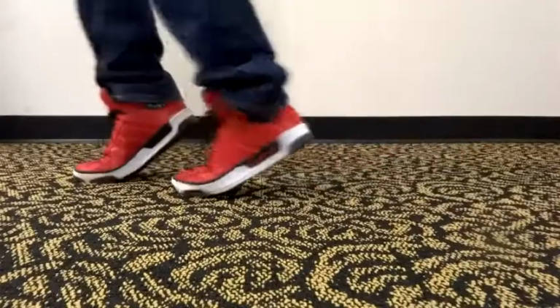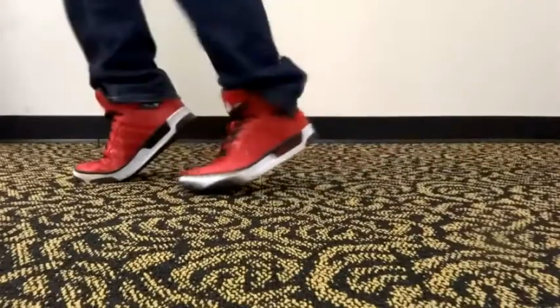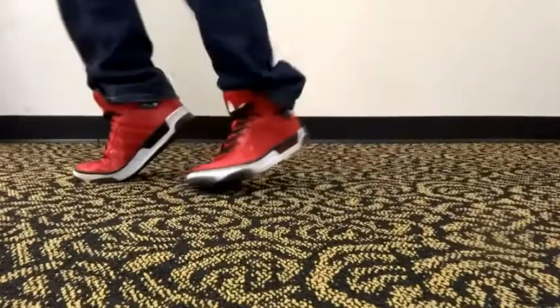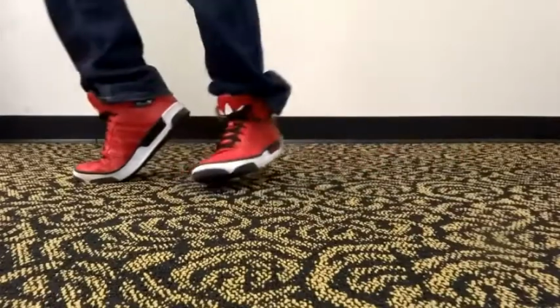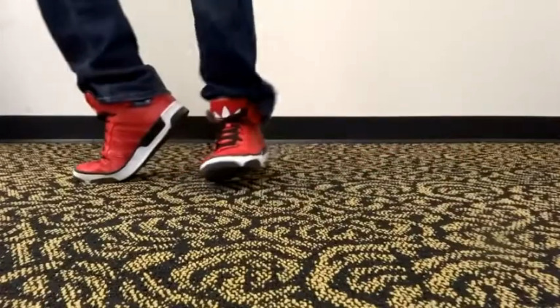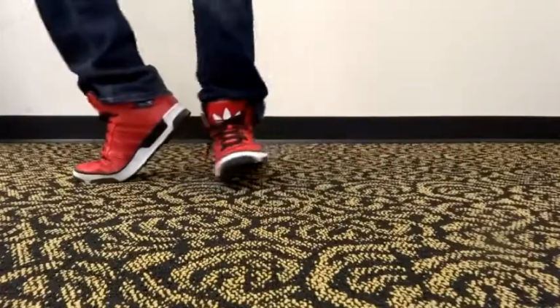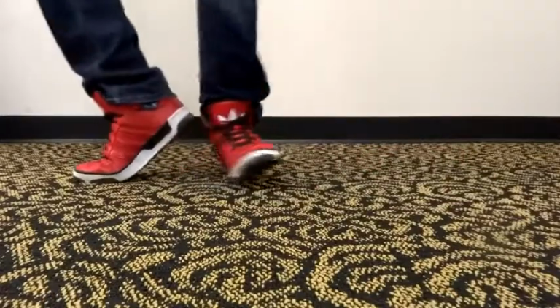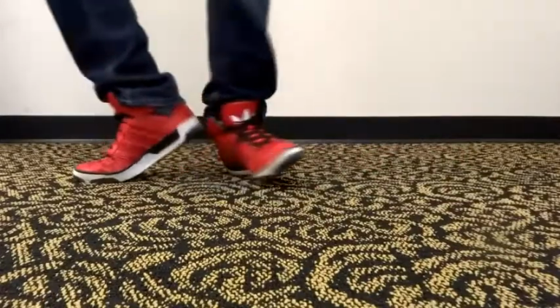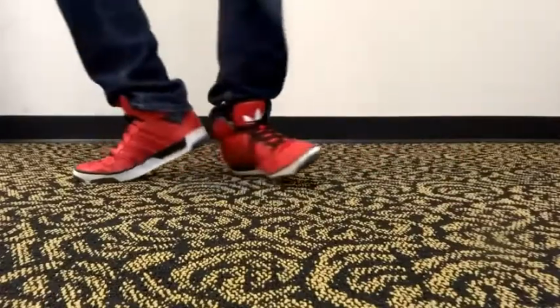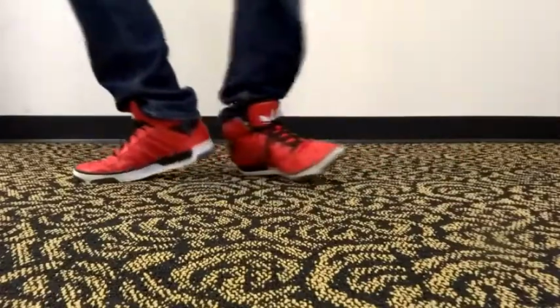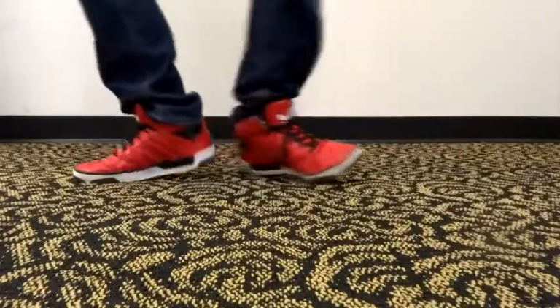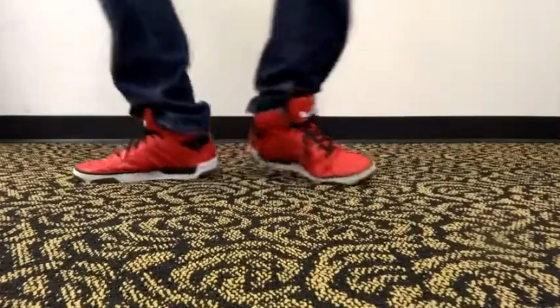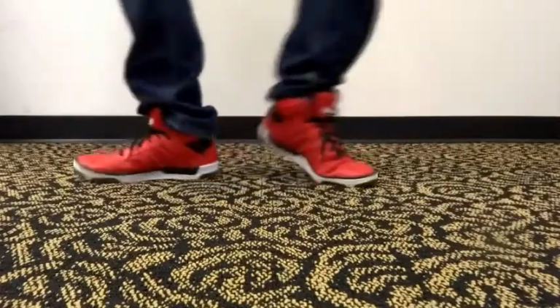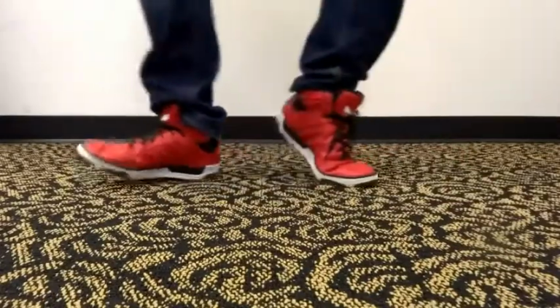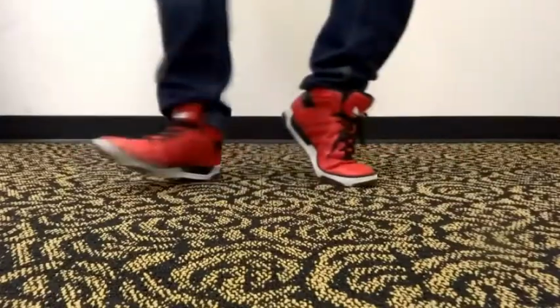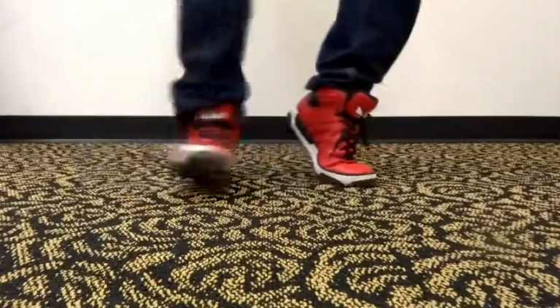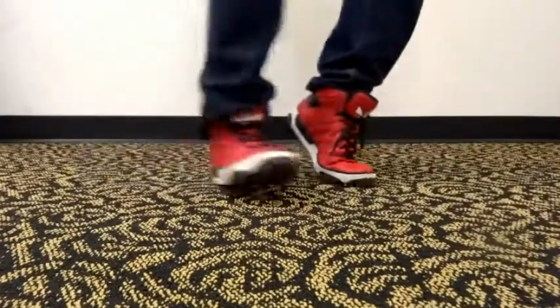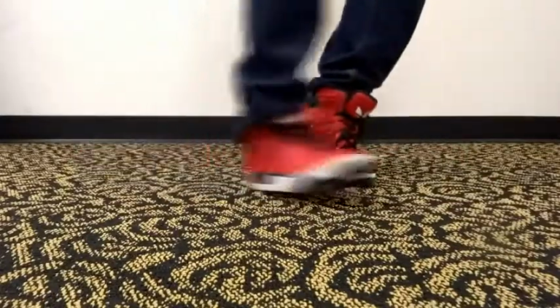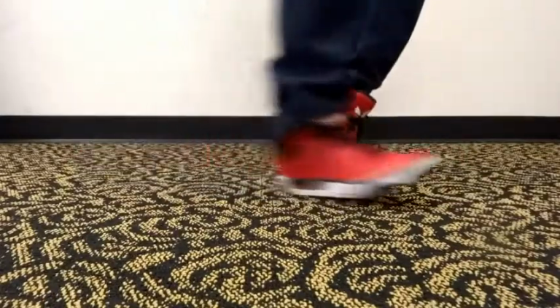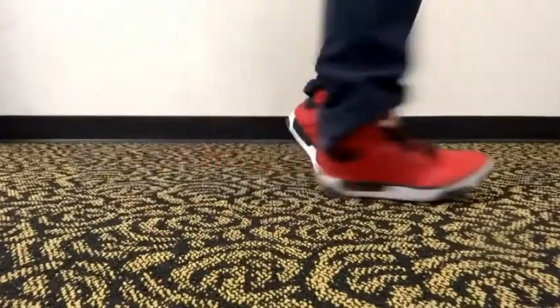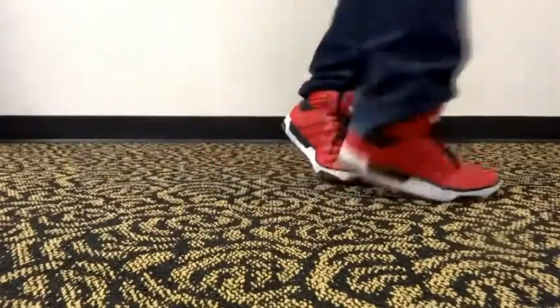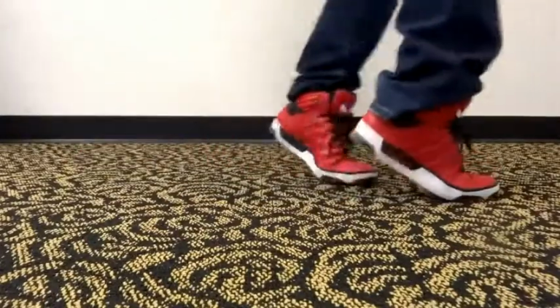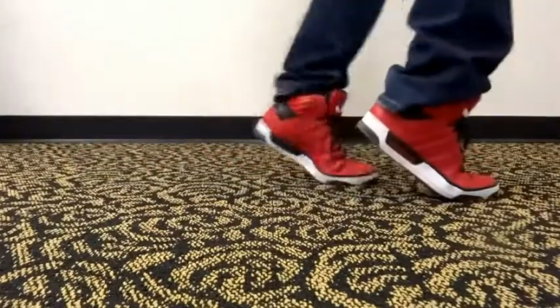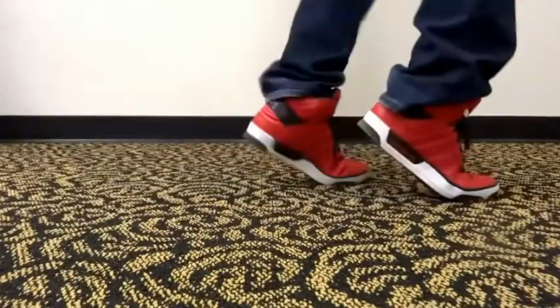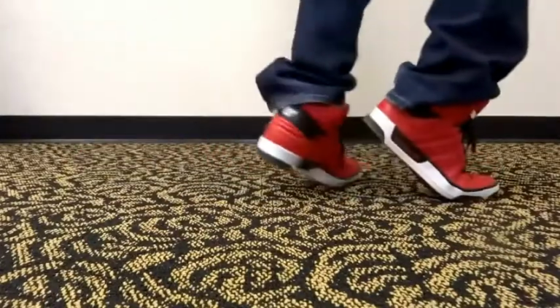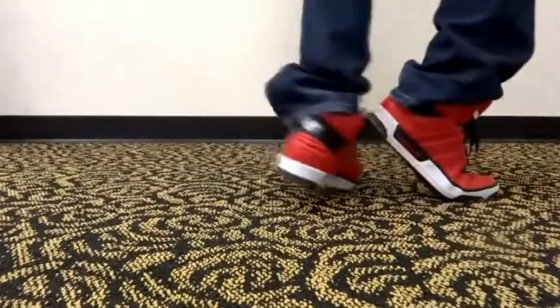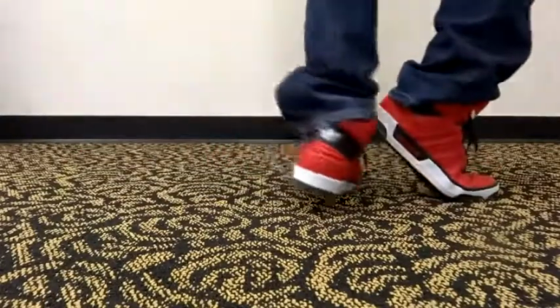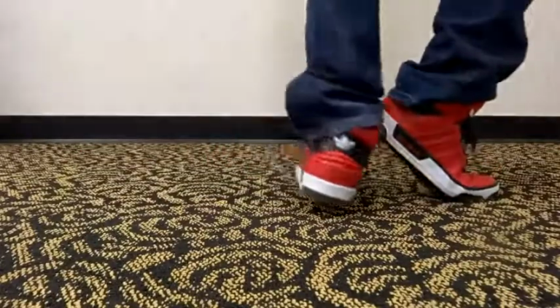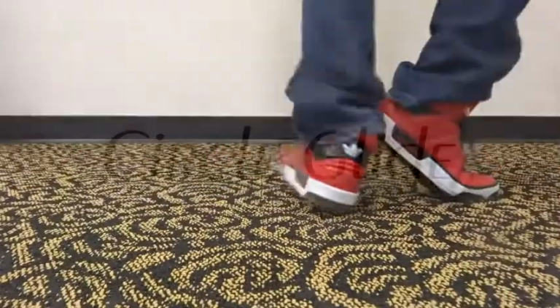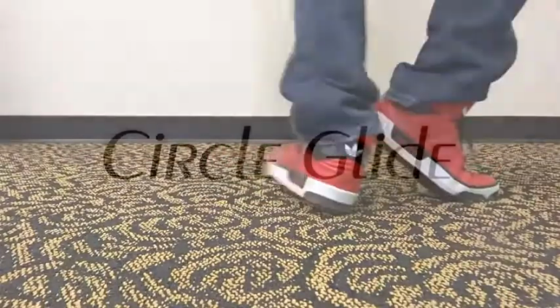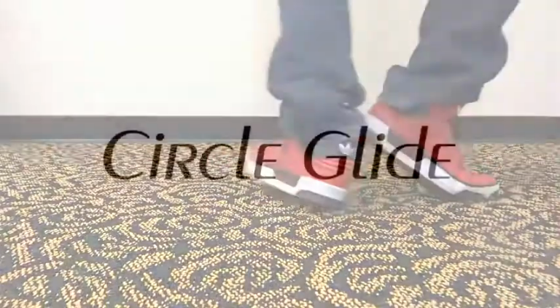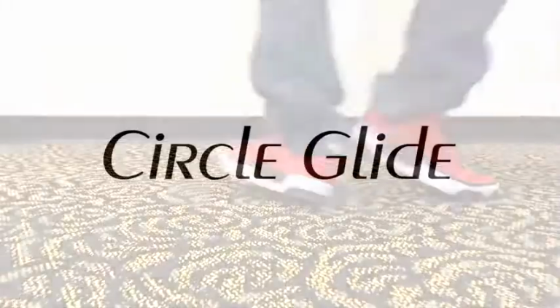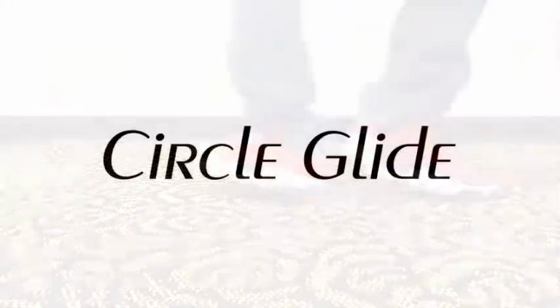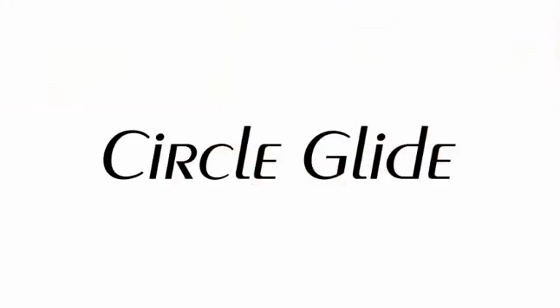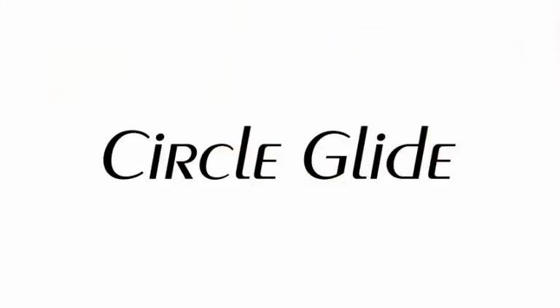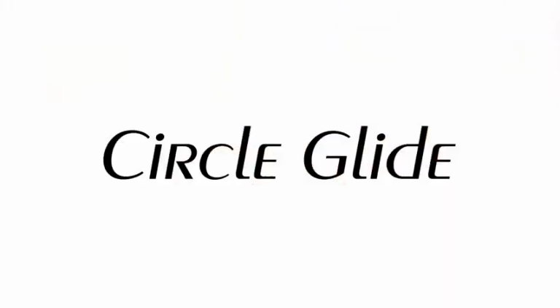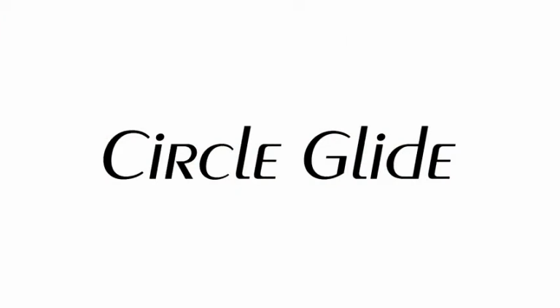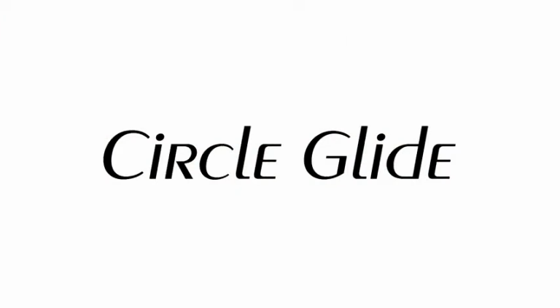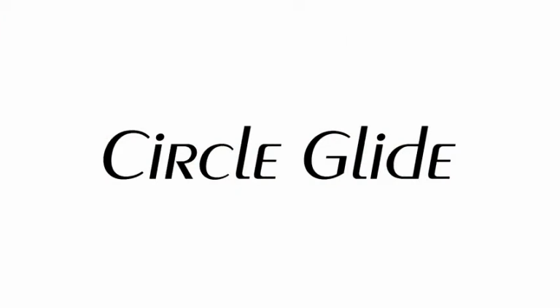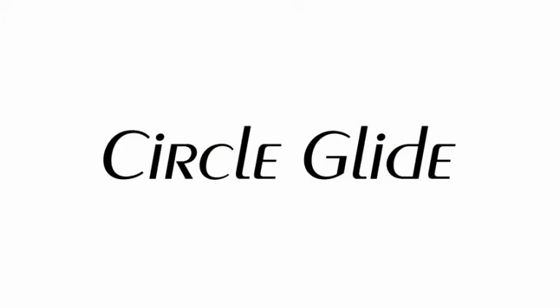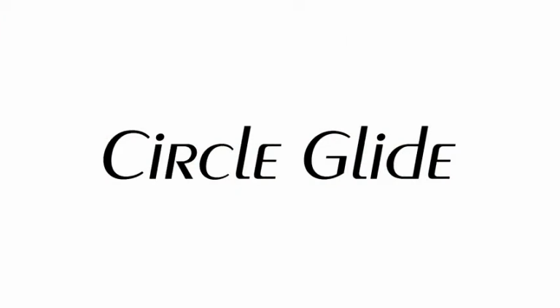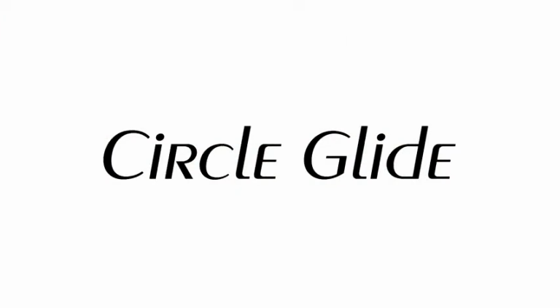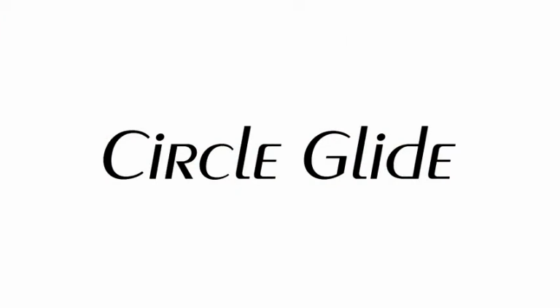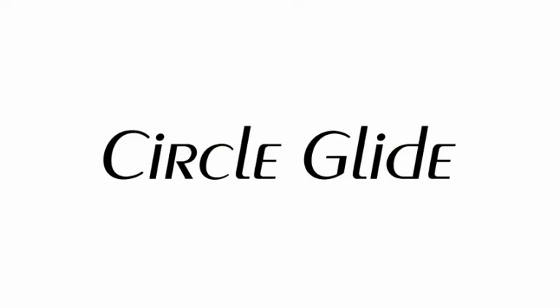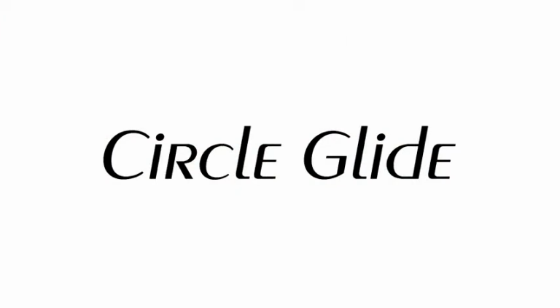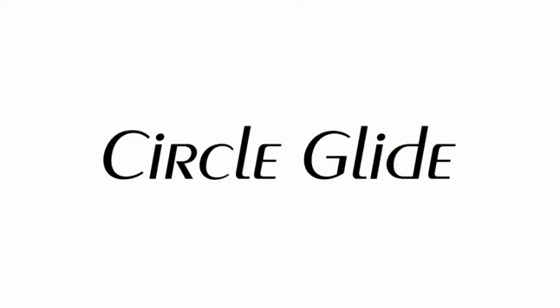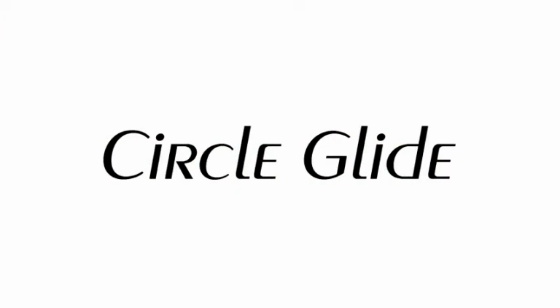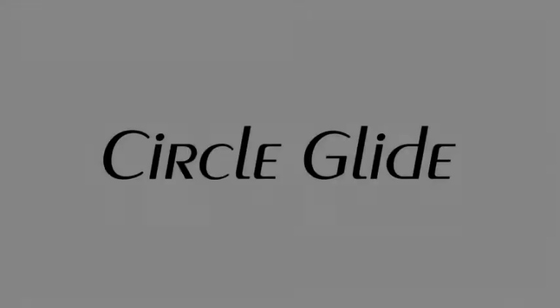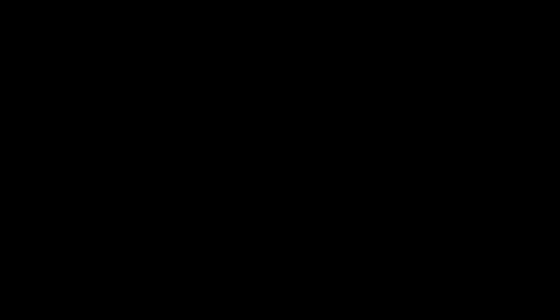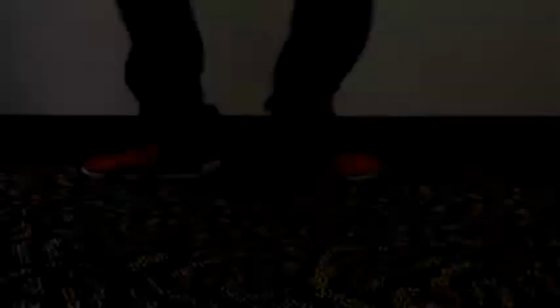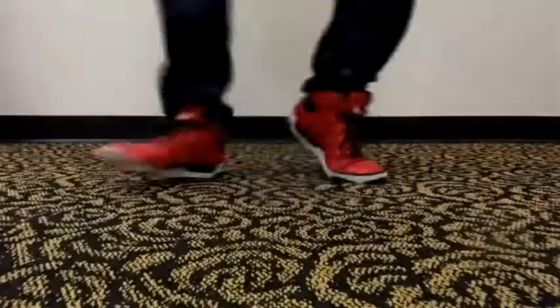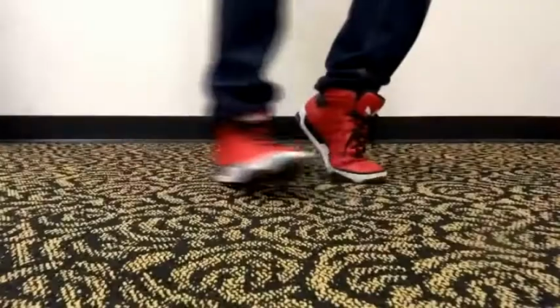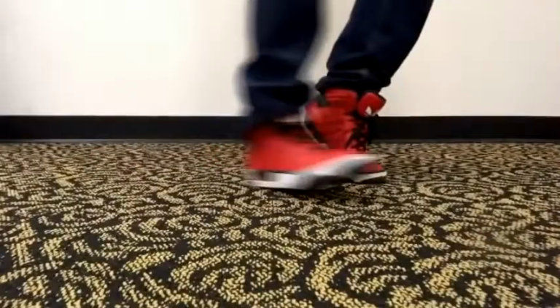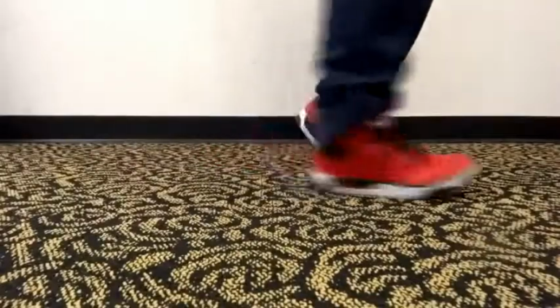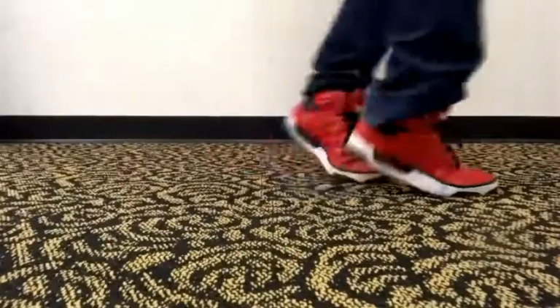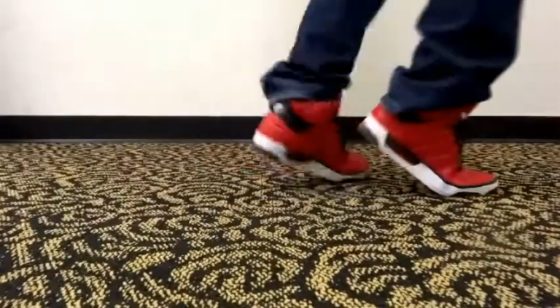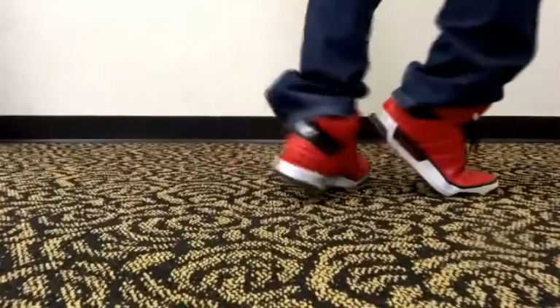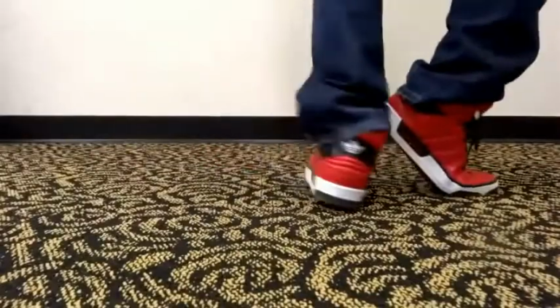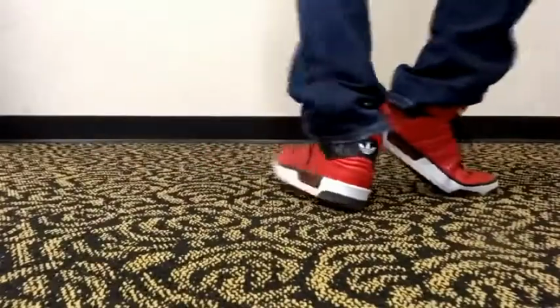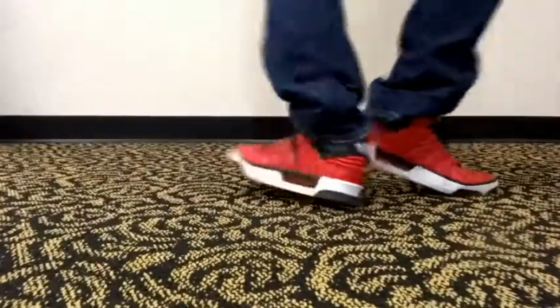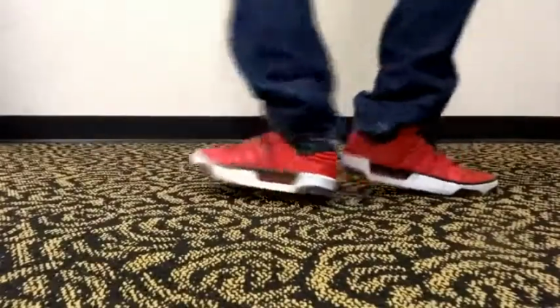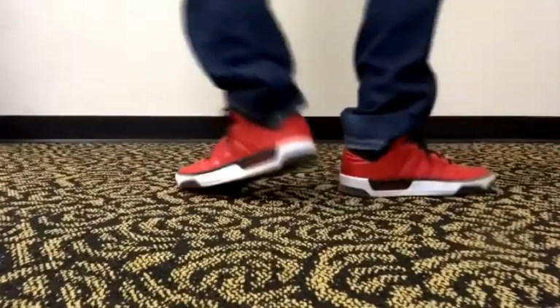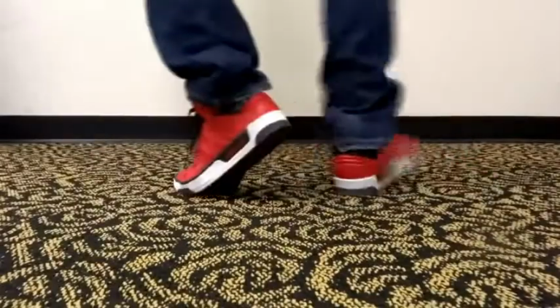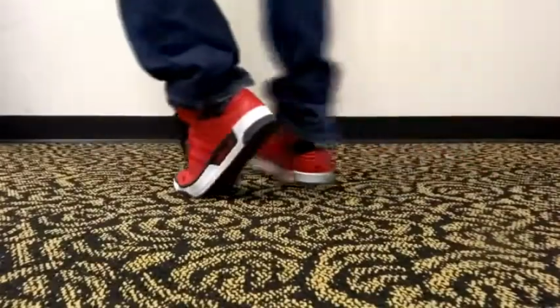Now that you understand the basics, let's move on to the circle glide. I'll show you step by step. This is what it looks like in real time.